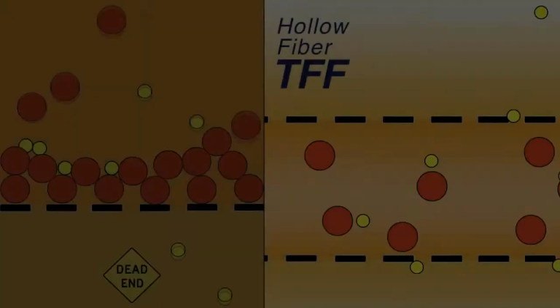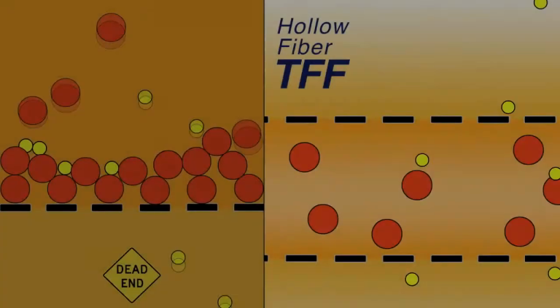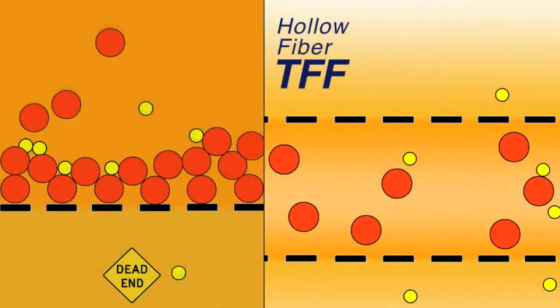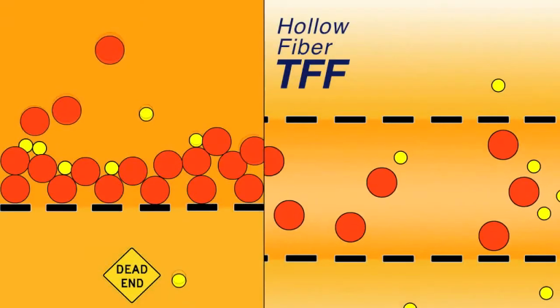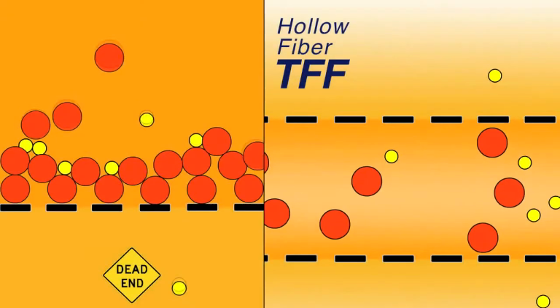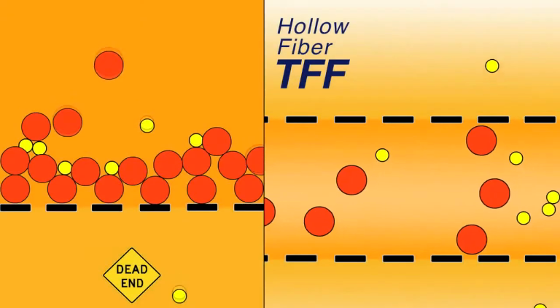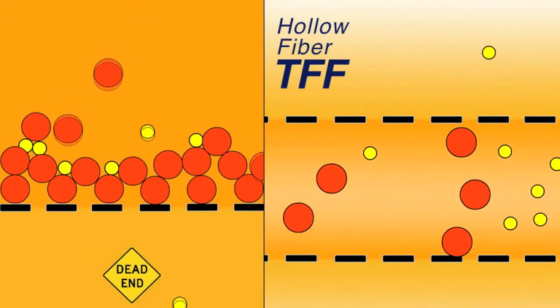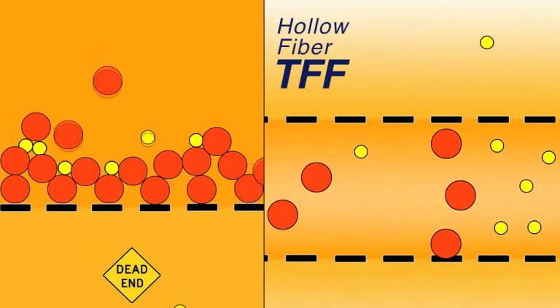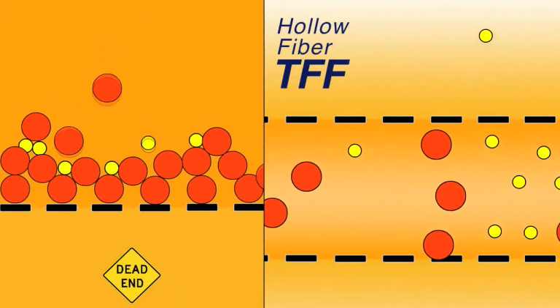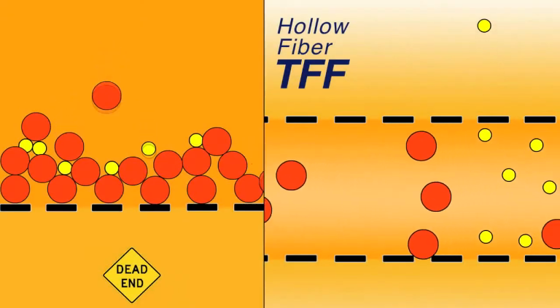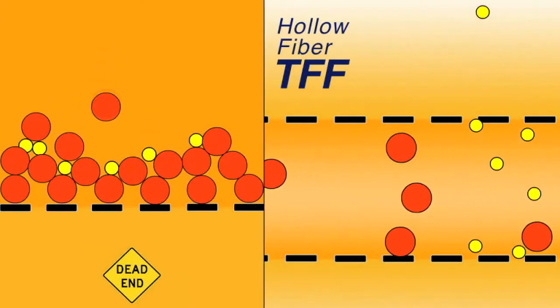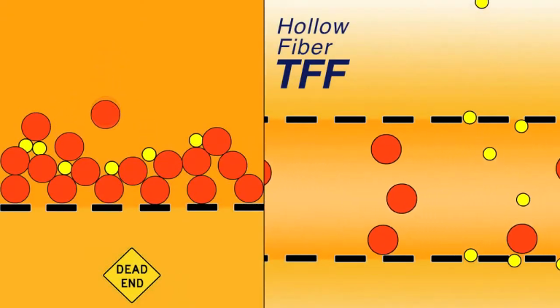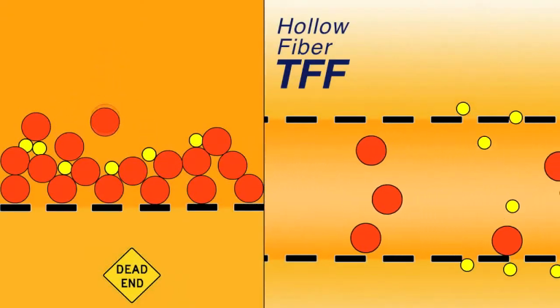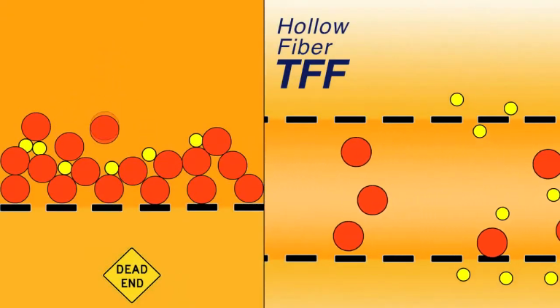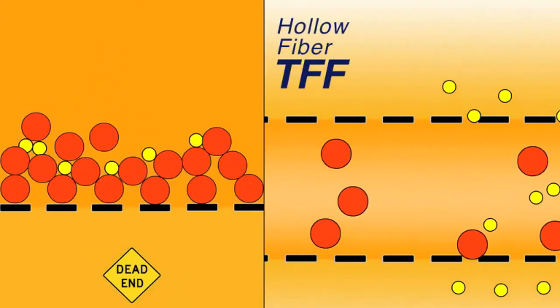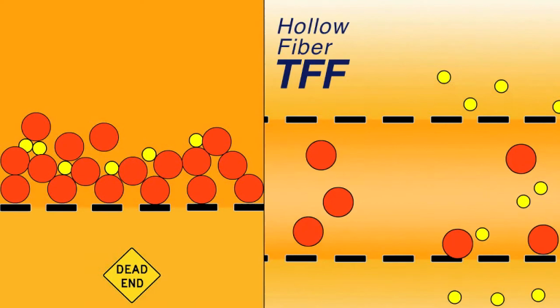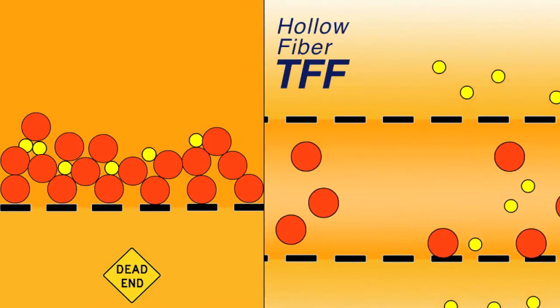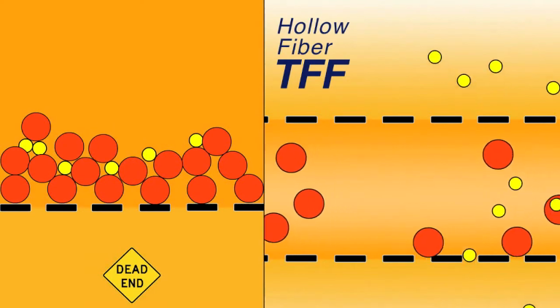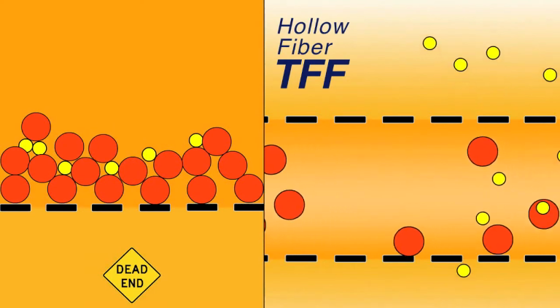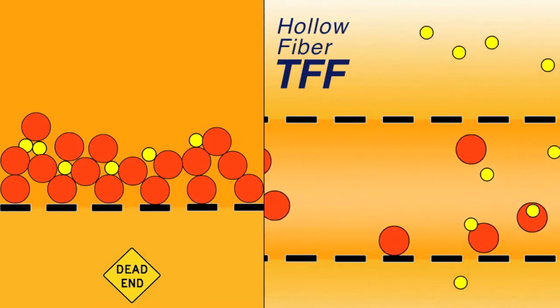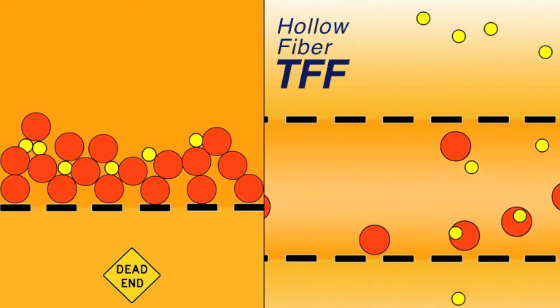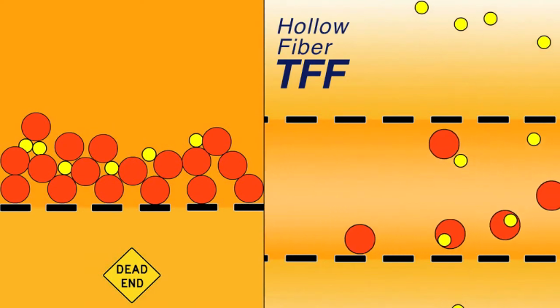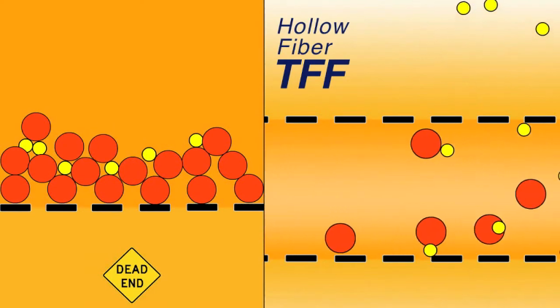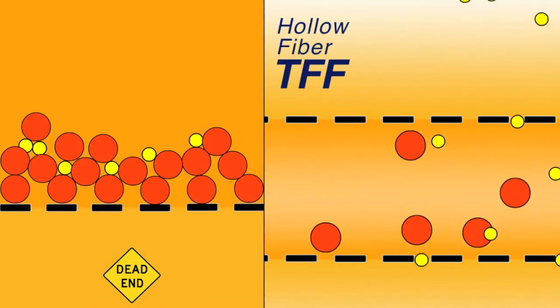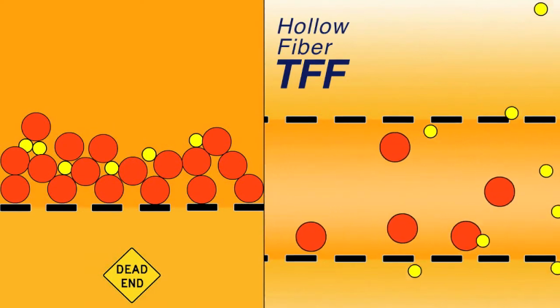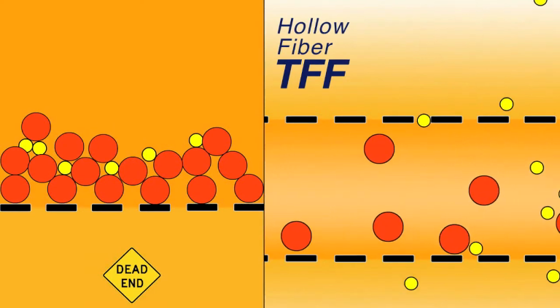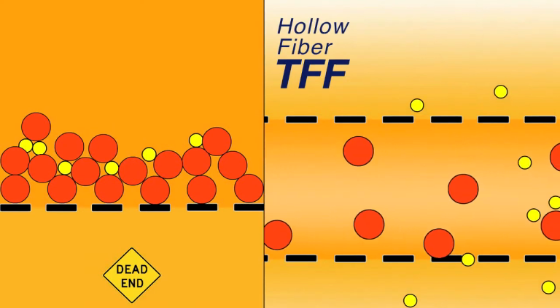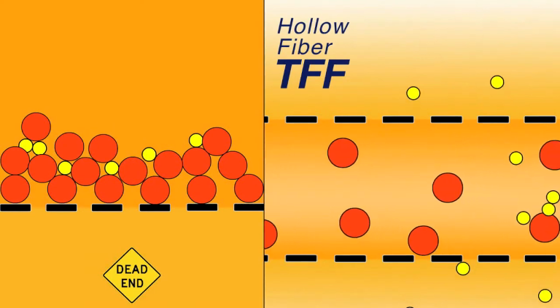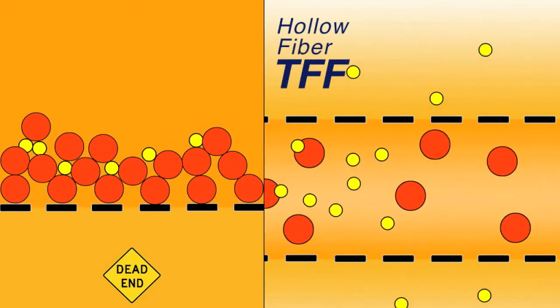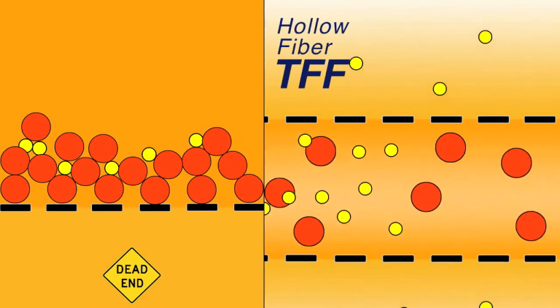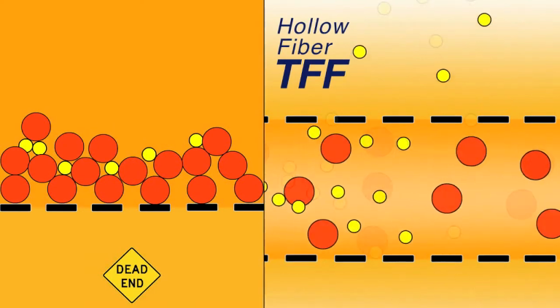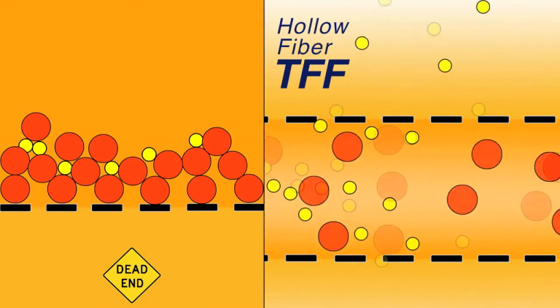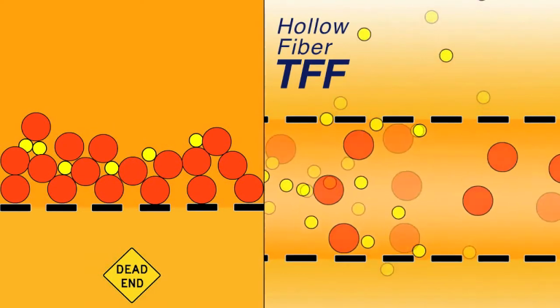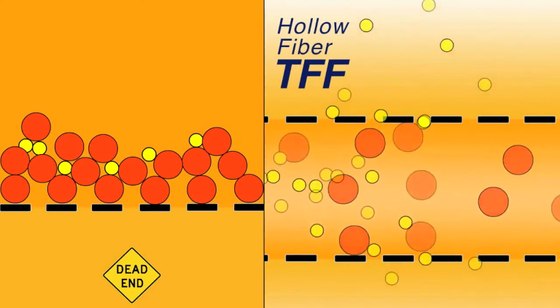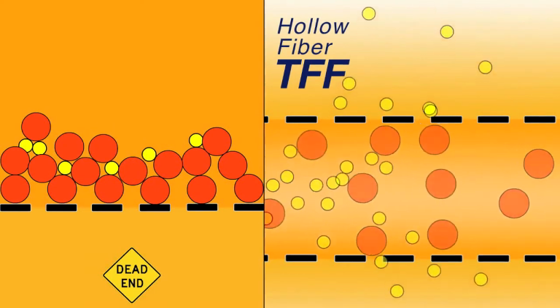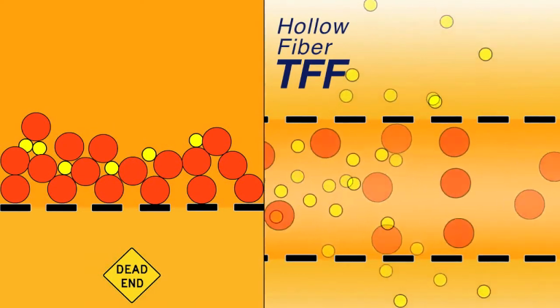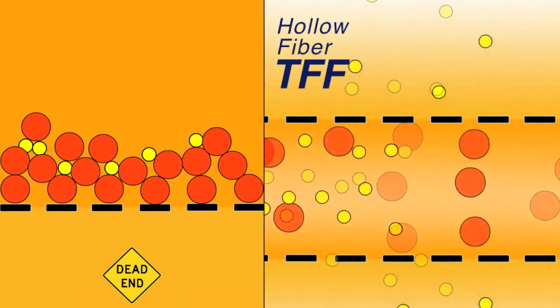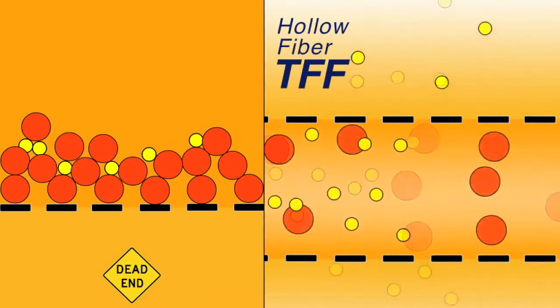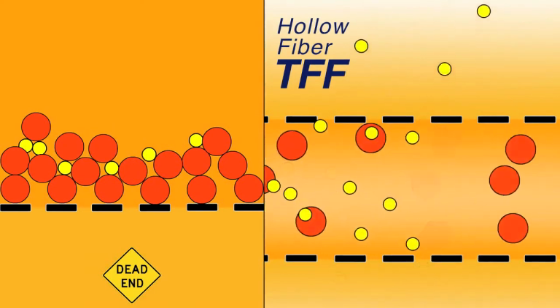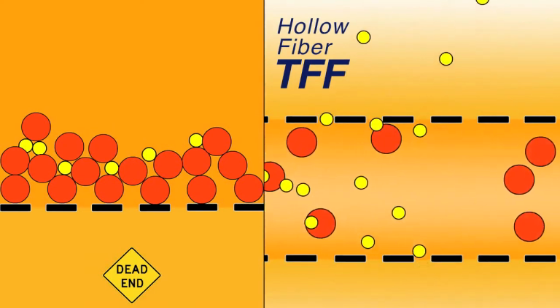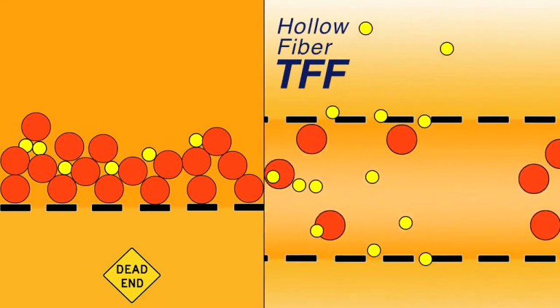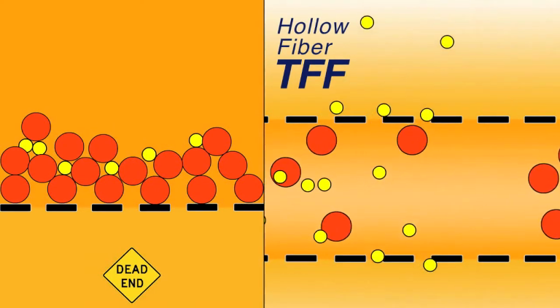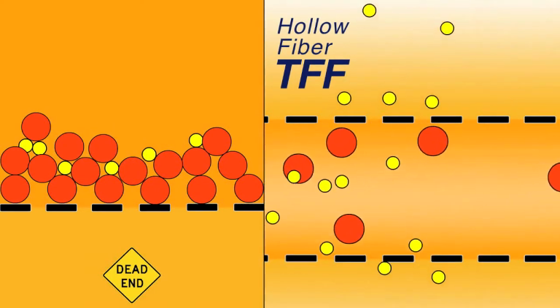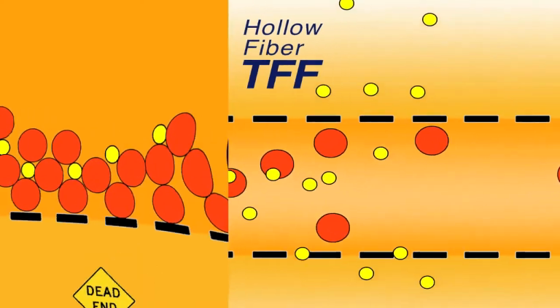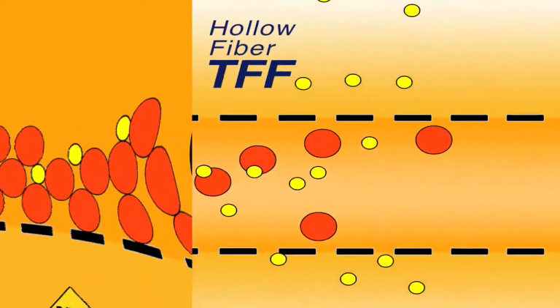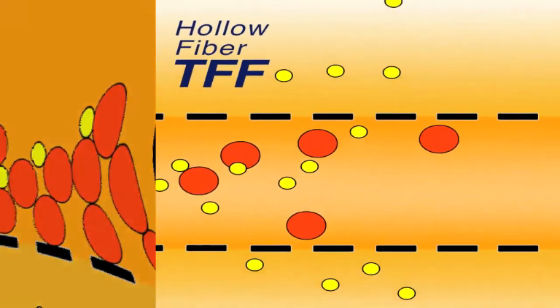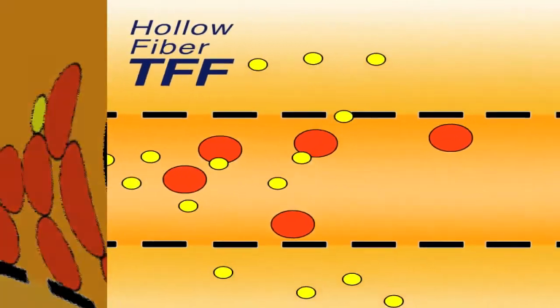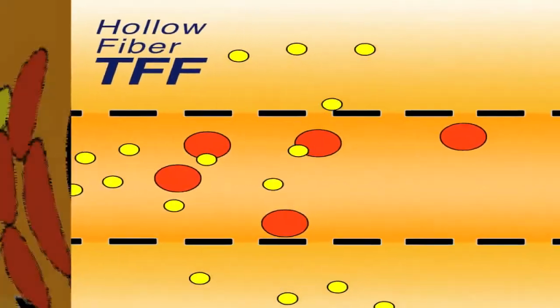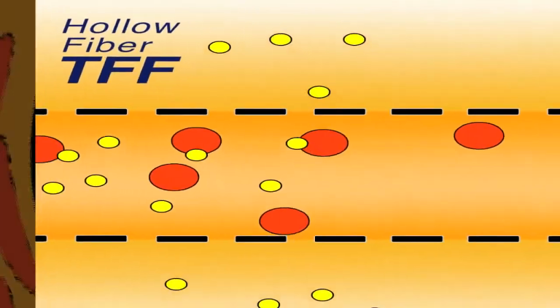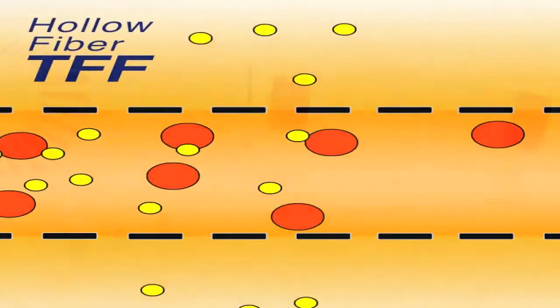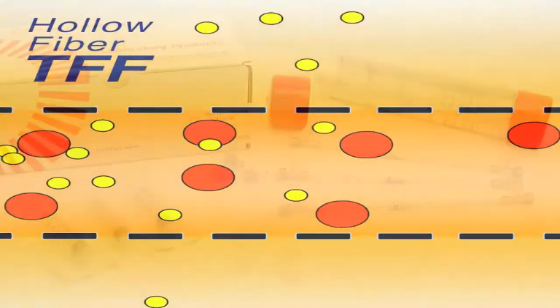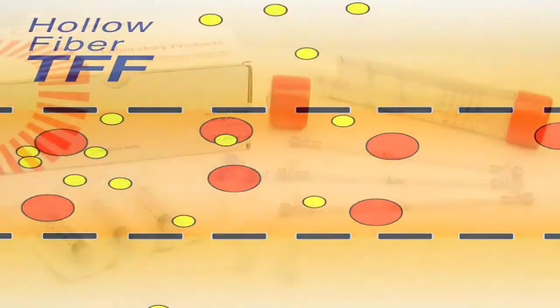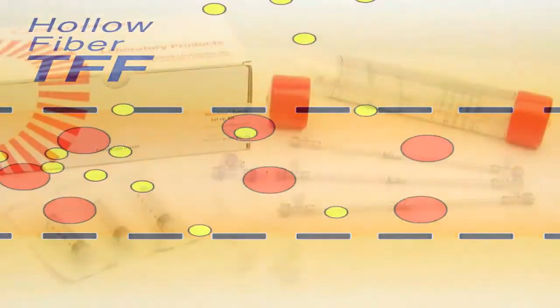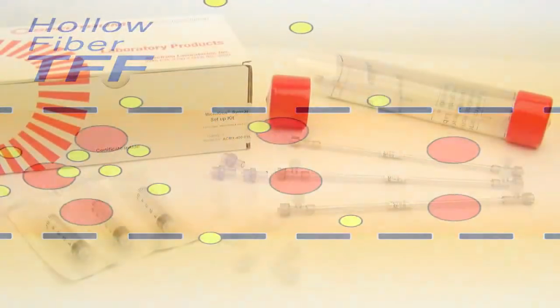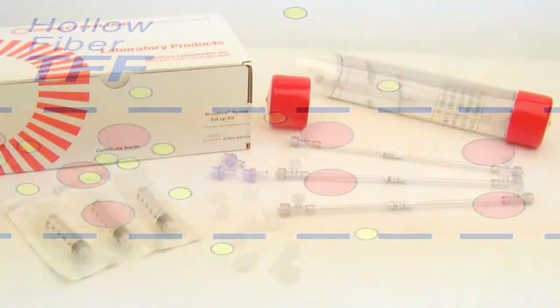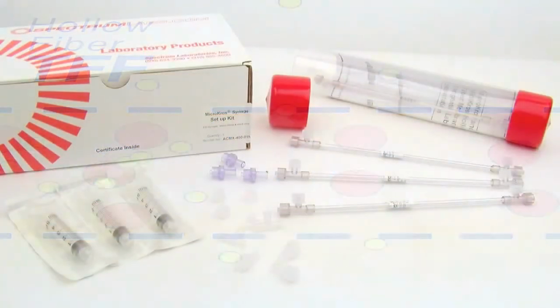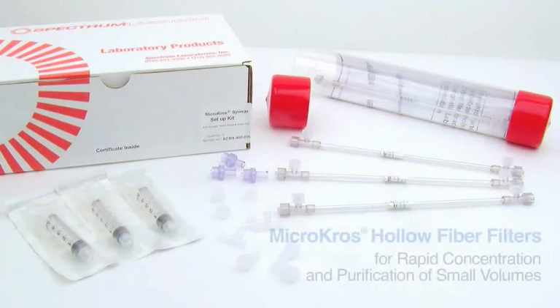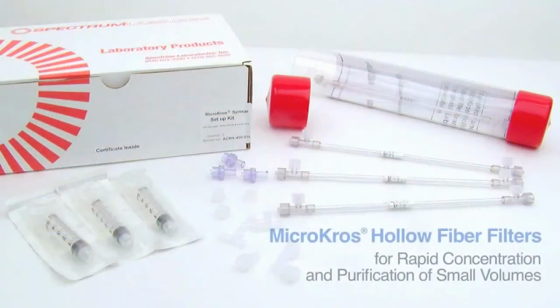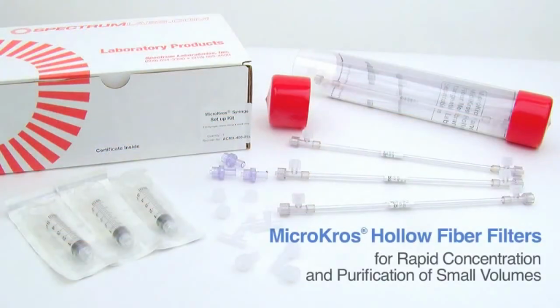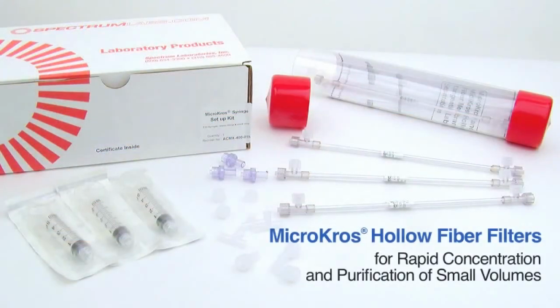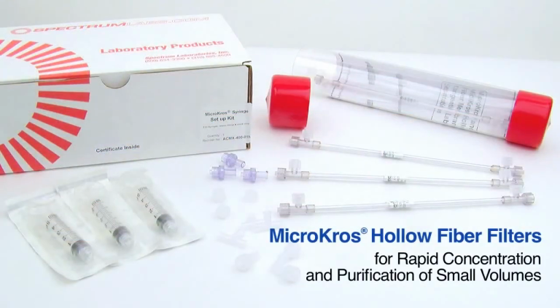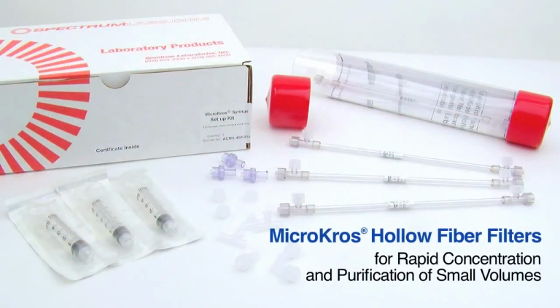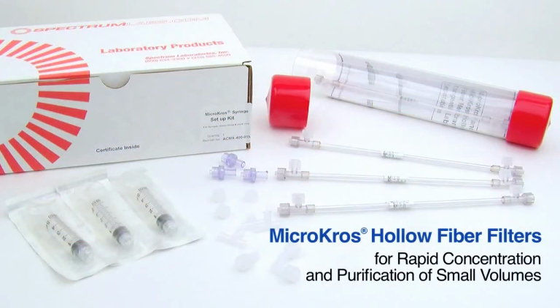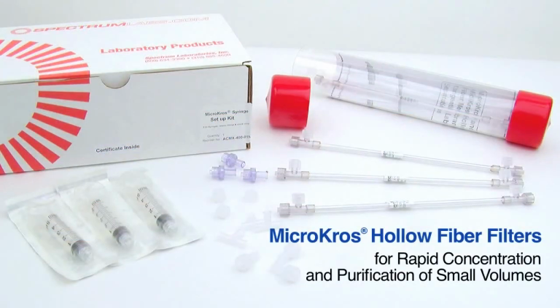Eliminate the hang-ups caused by products with inferior technology. Go with the flow. Tangential Flow MicroCross Filters.